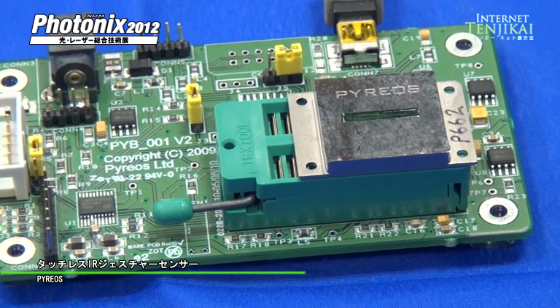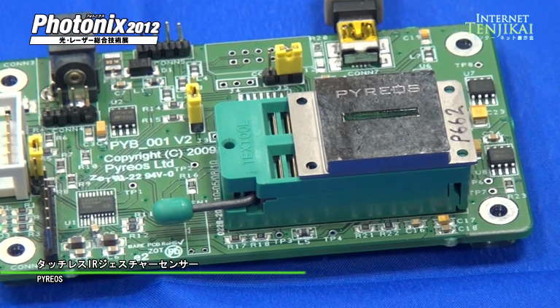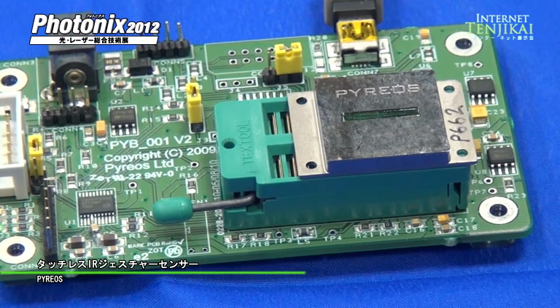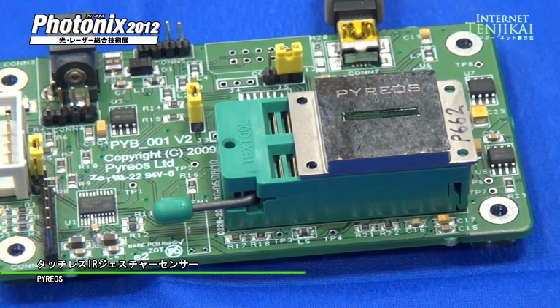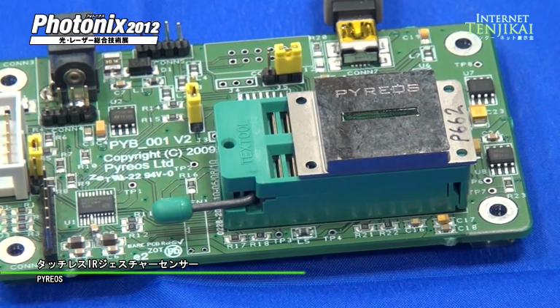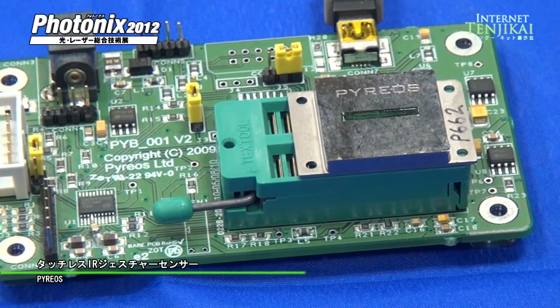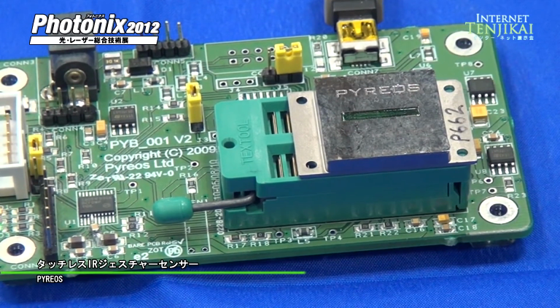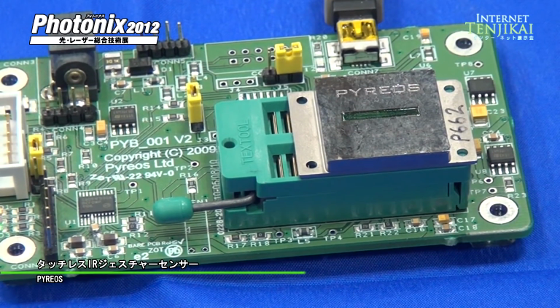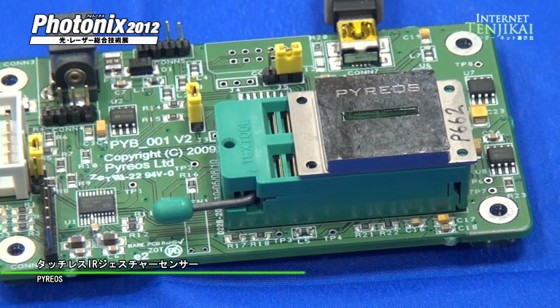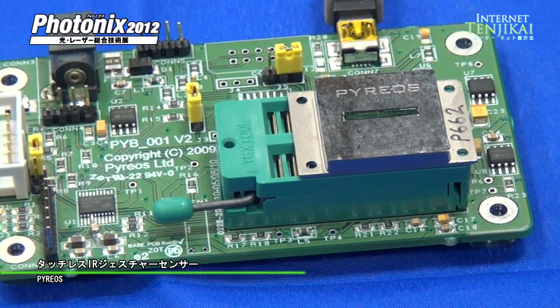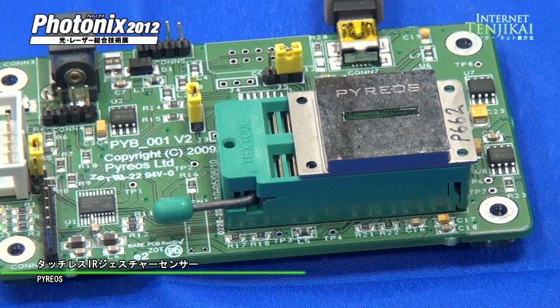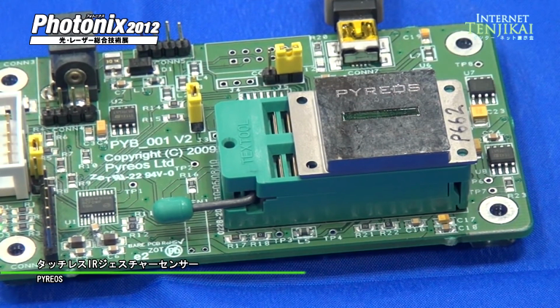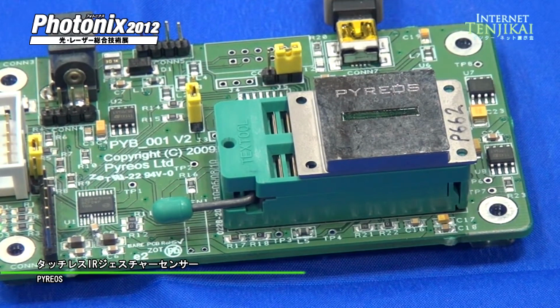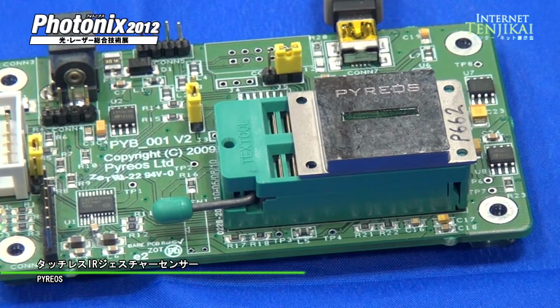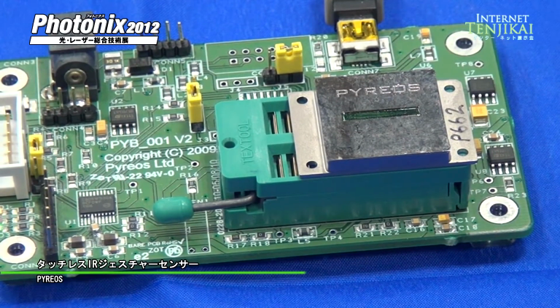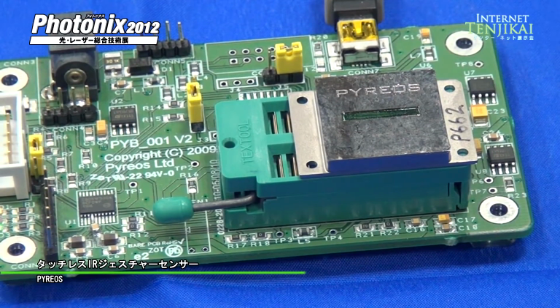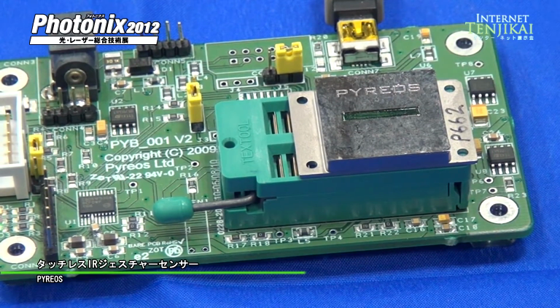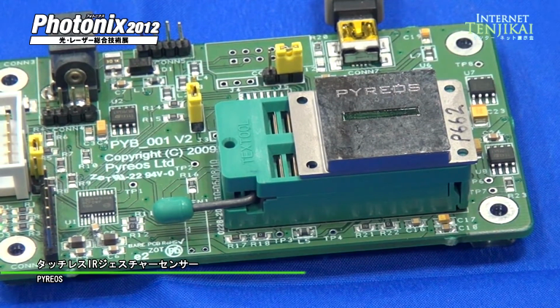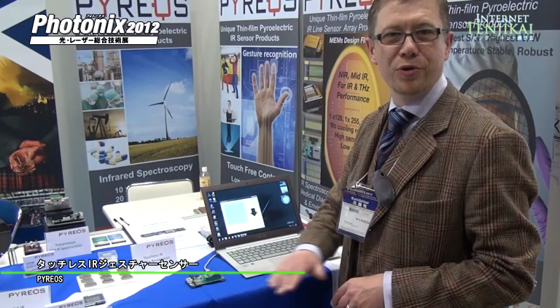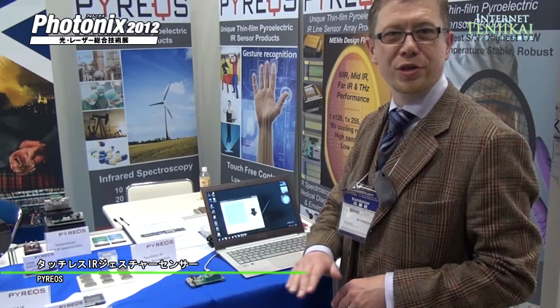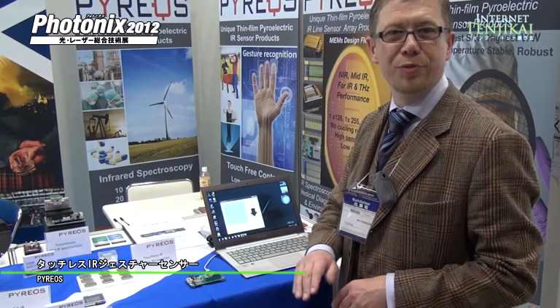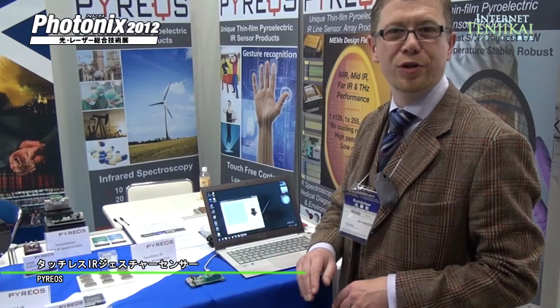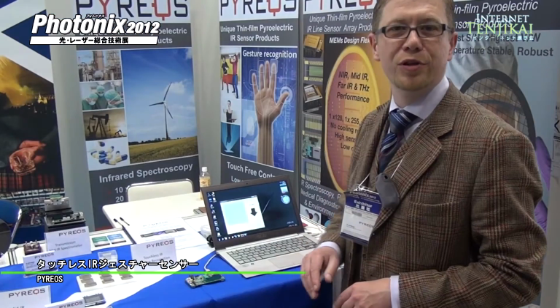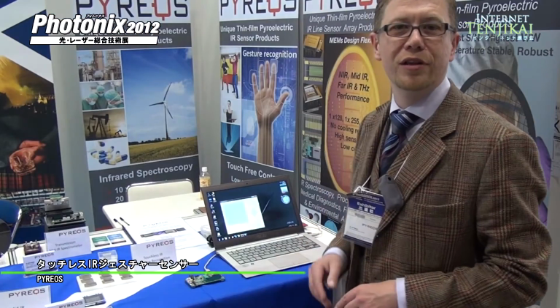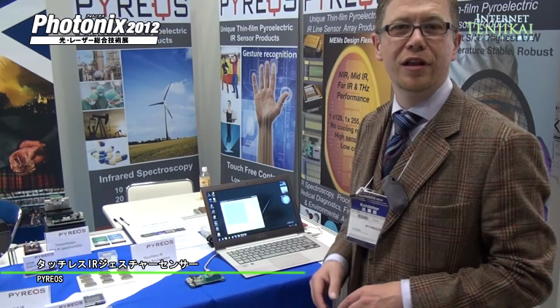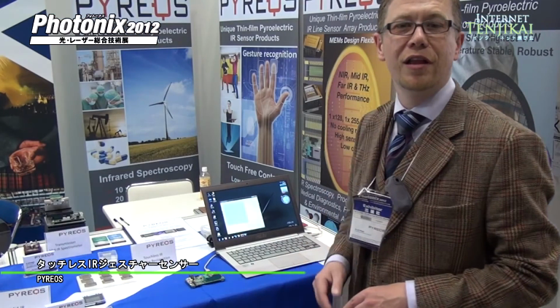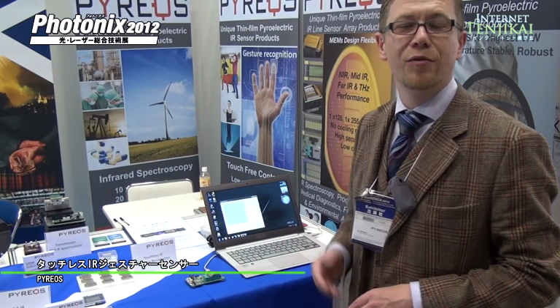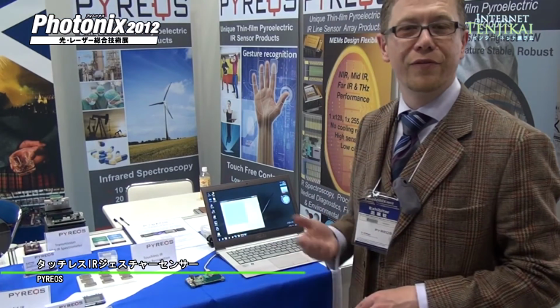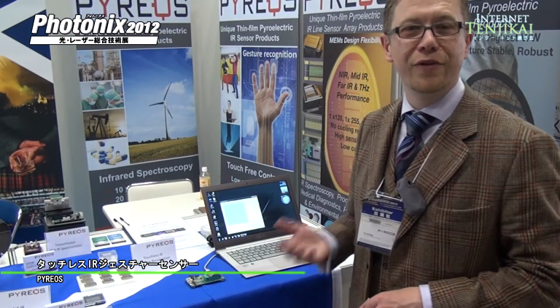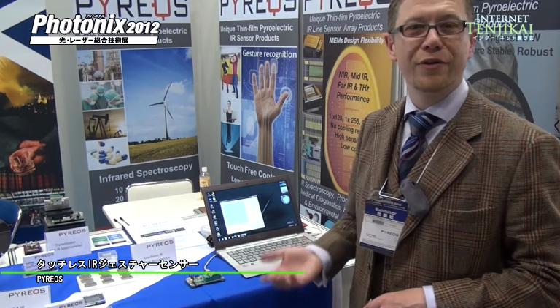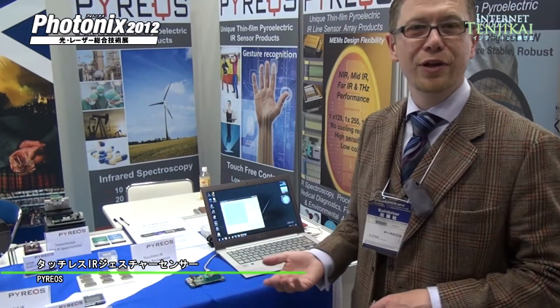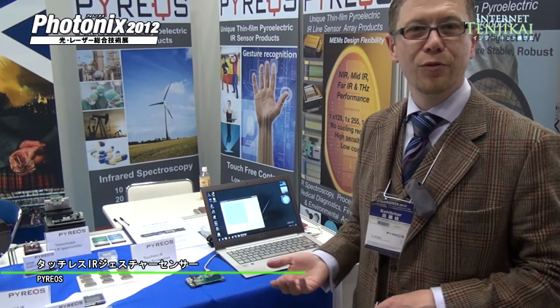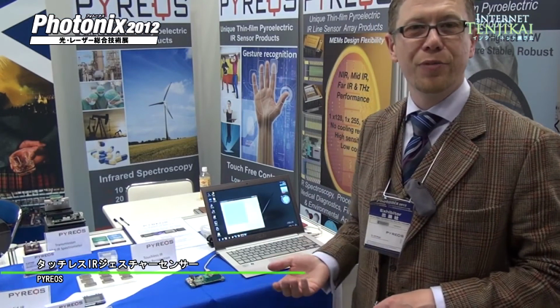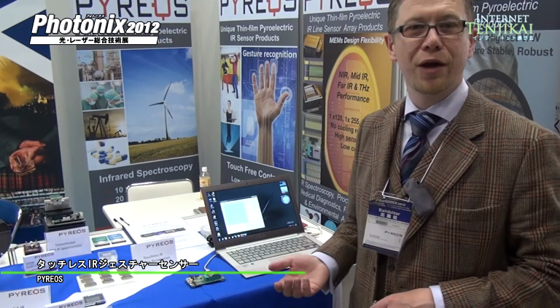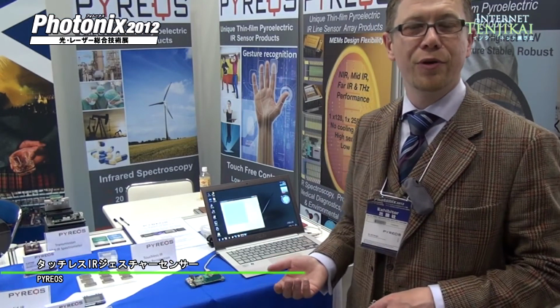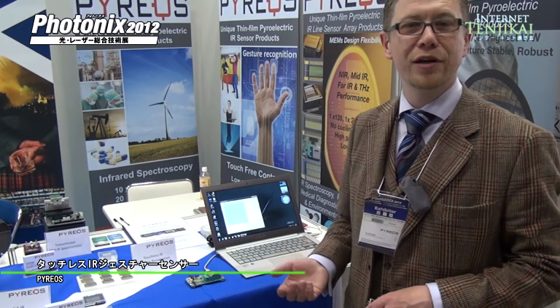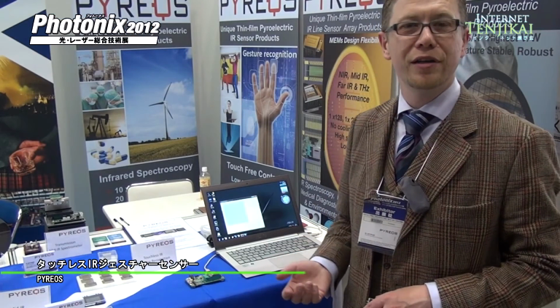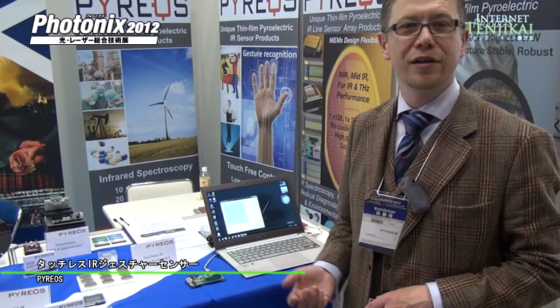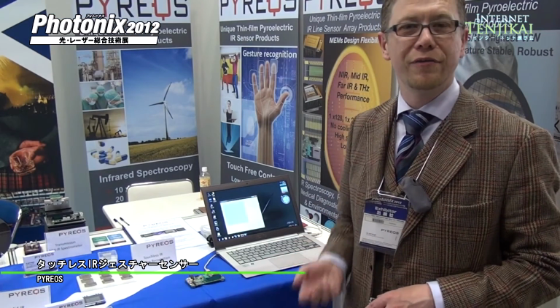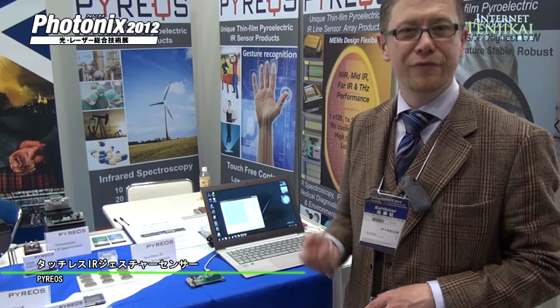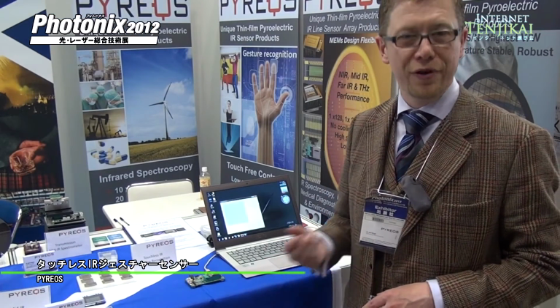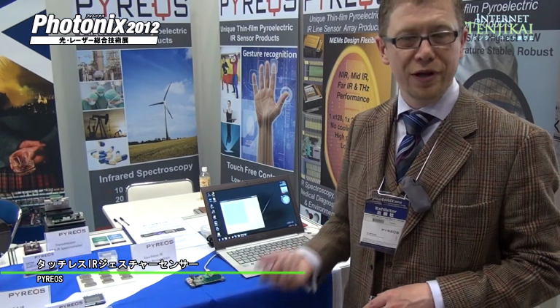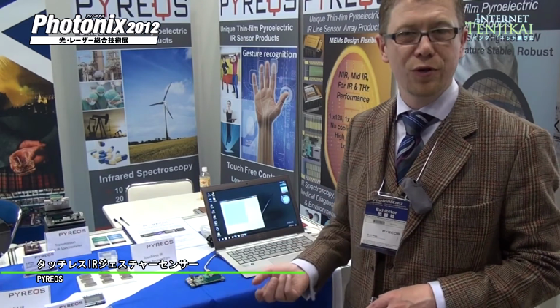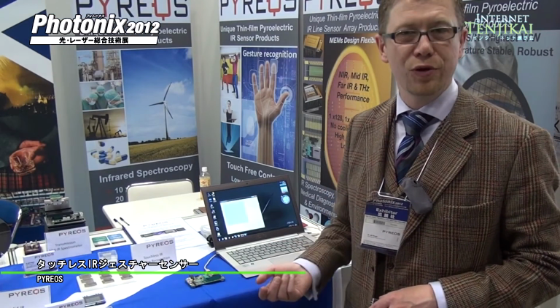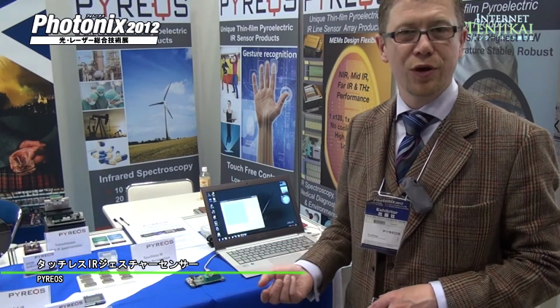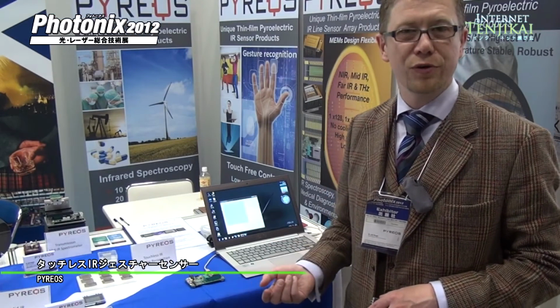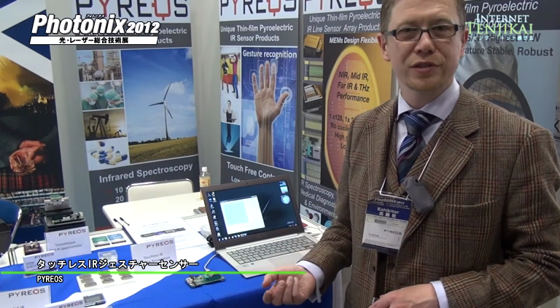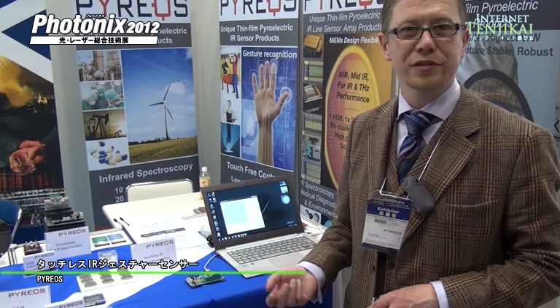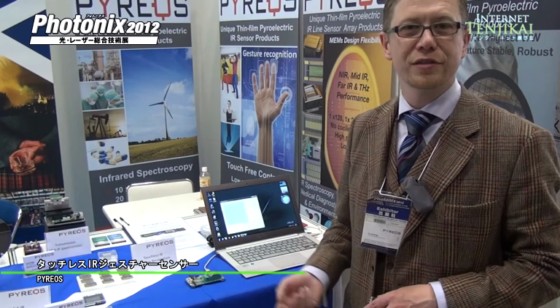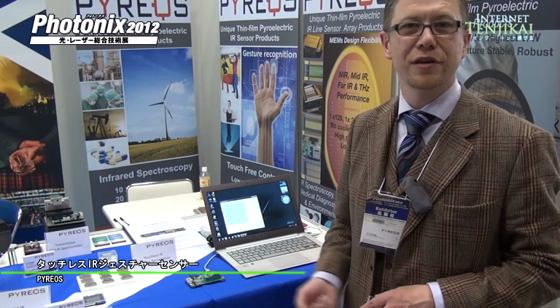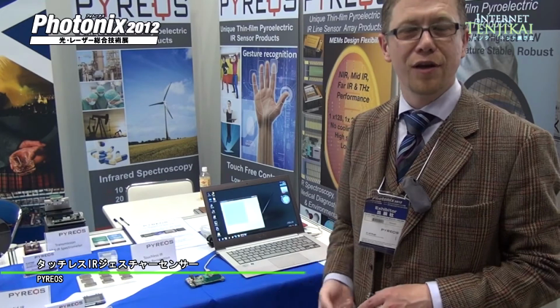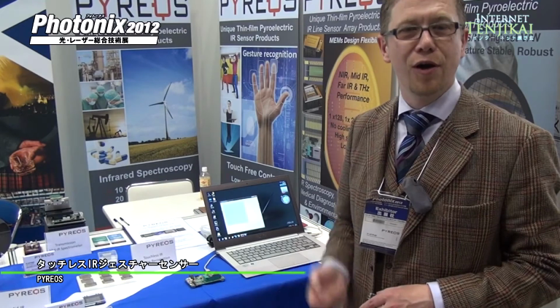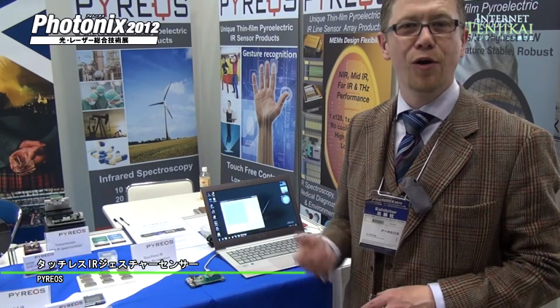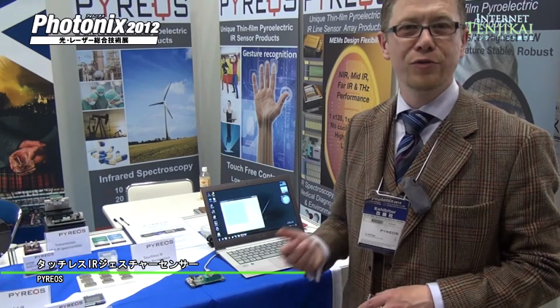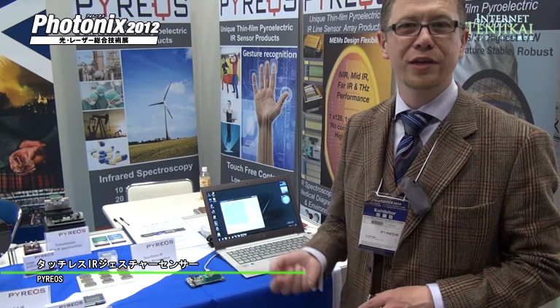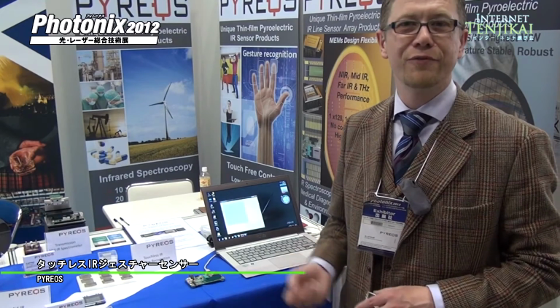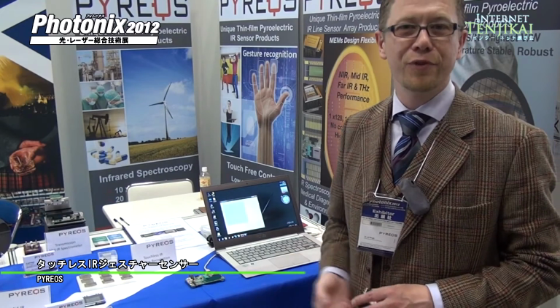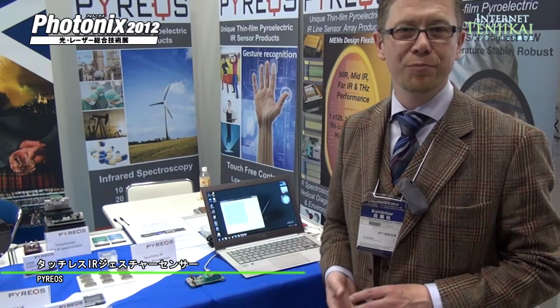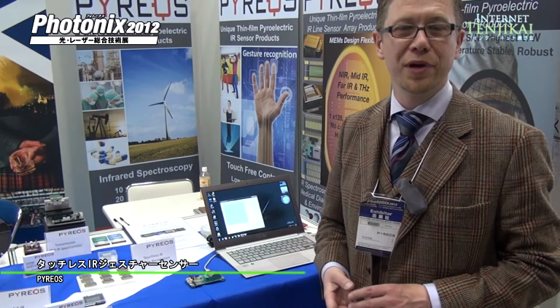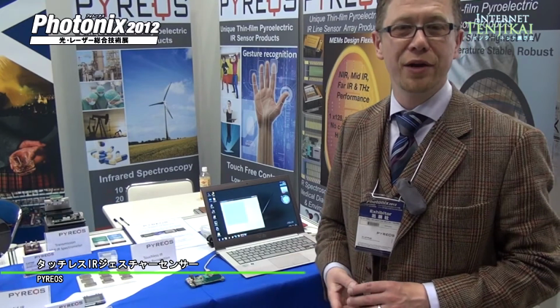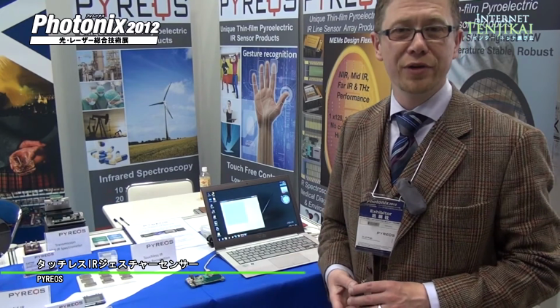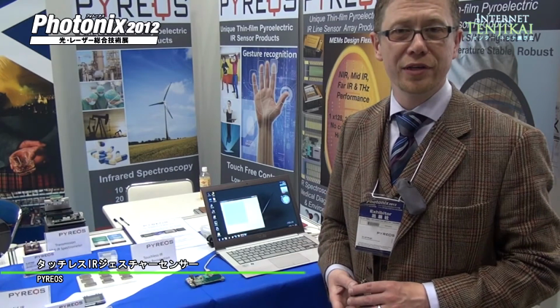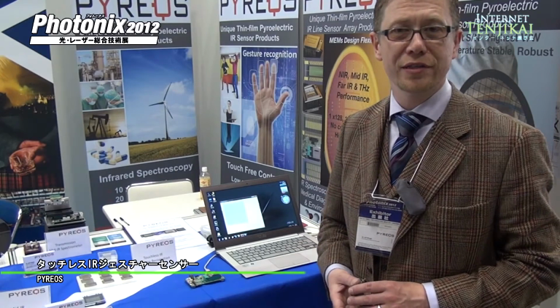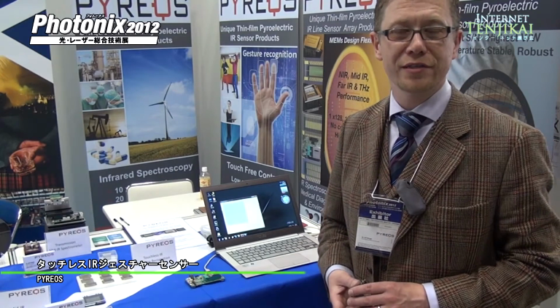Touchless control is now possible with very low power, very low cost, only from Pireus.